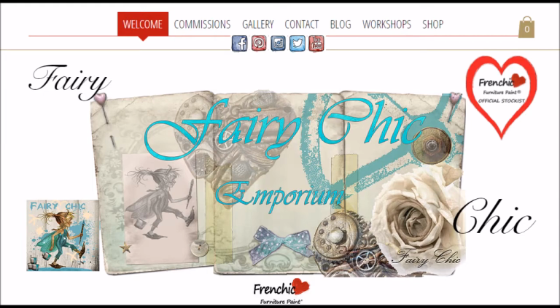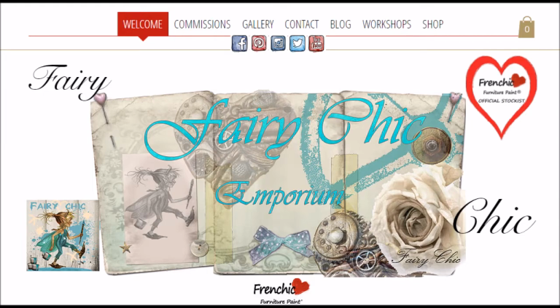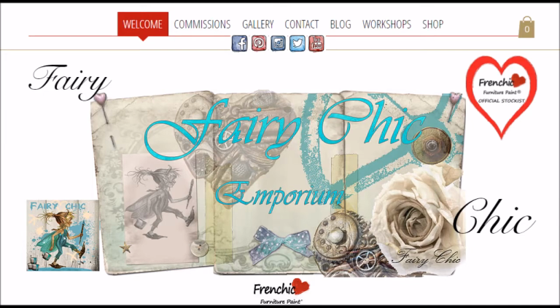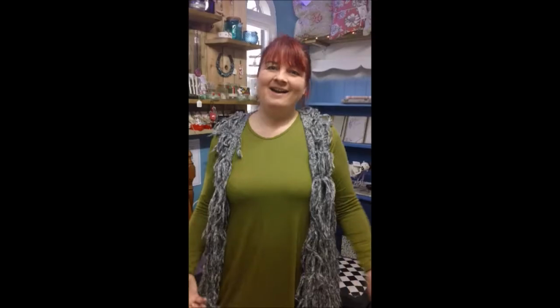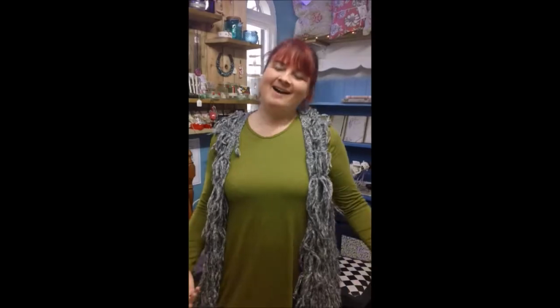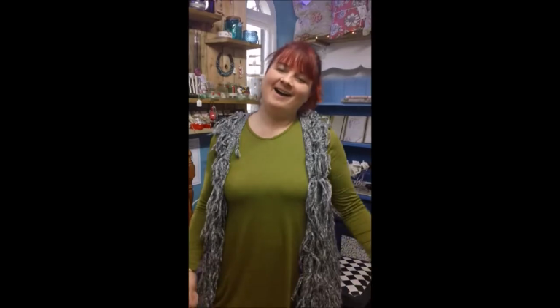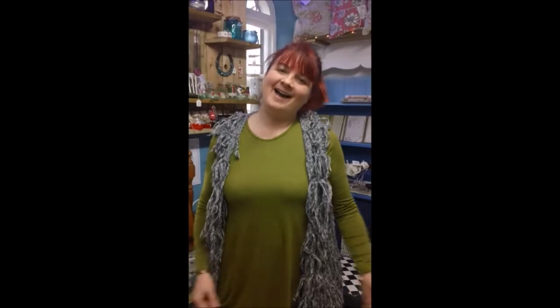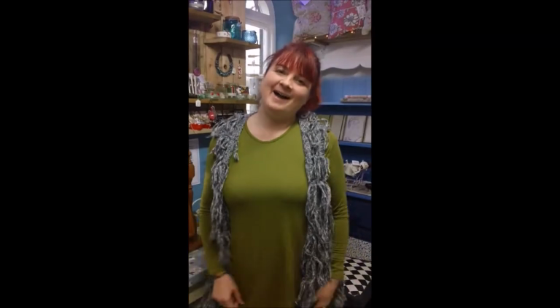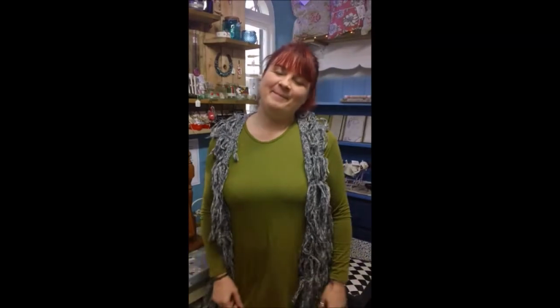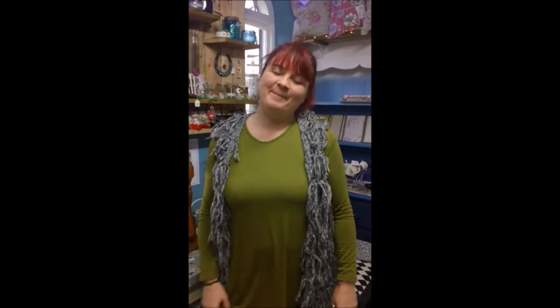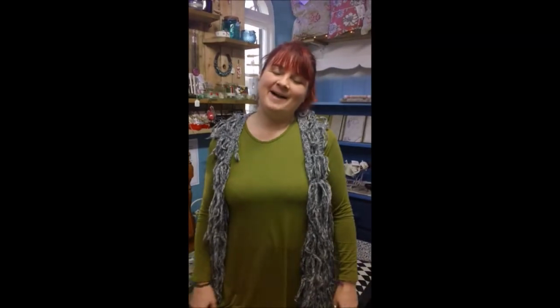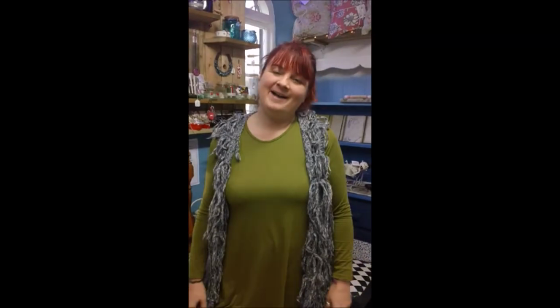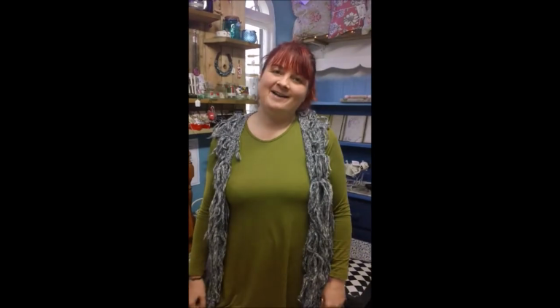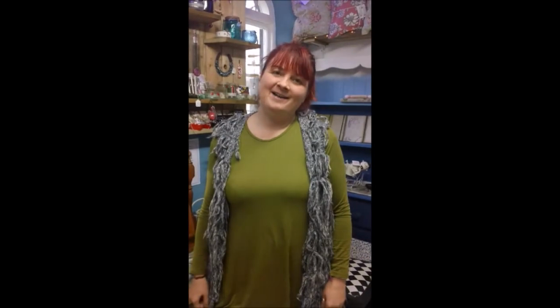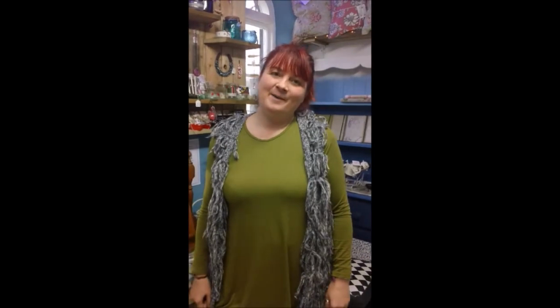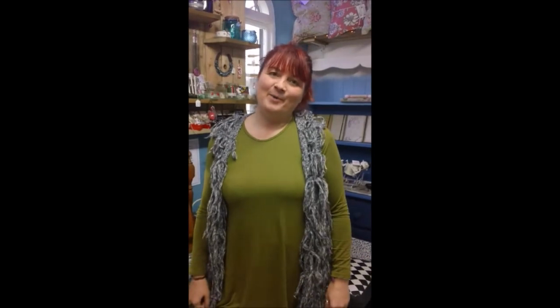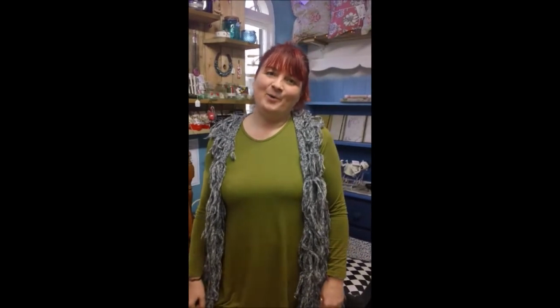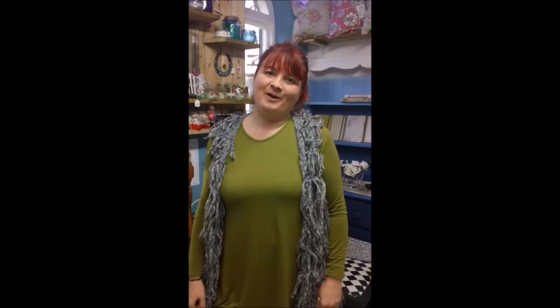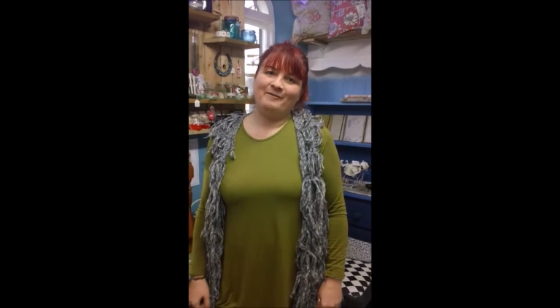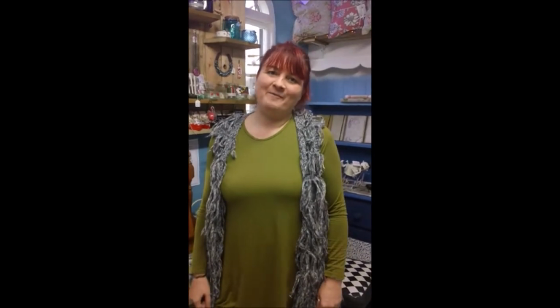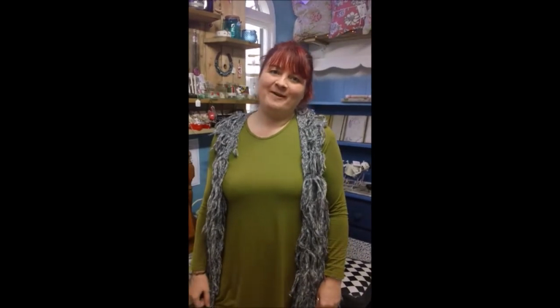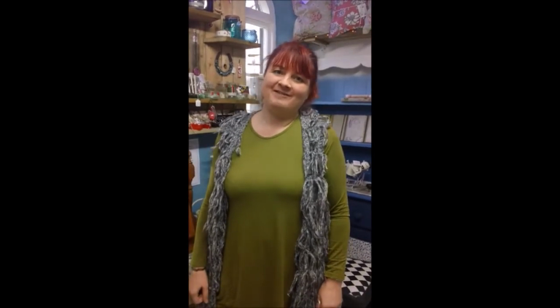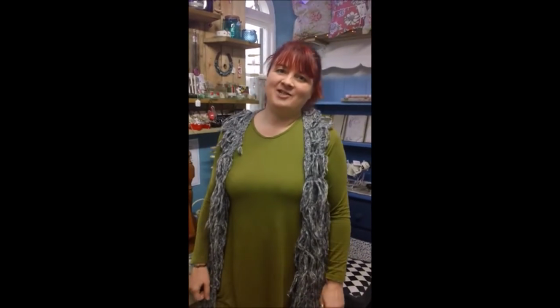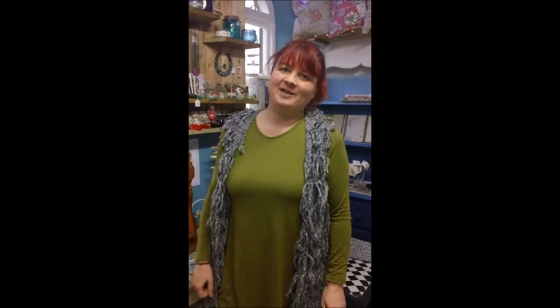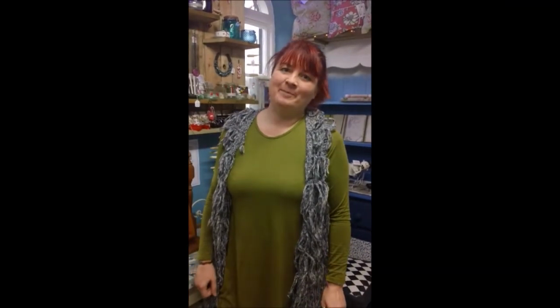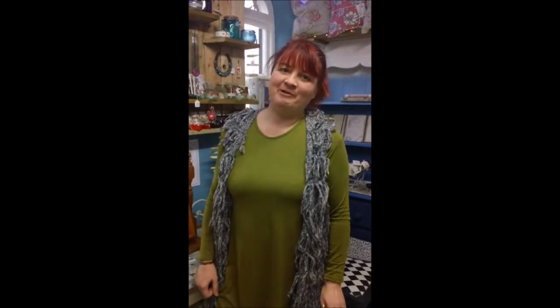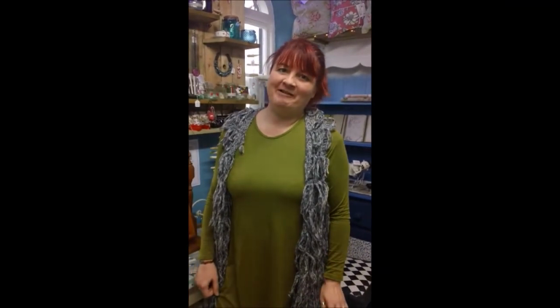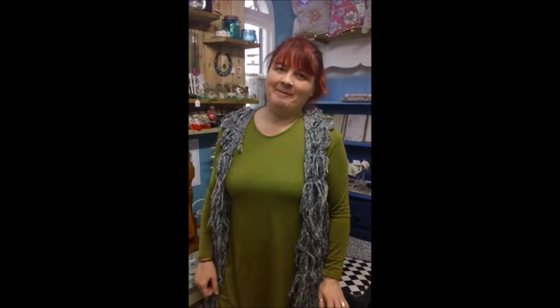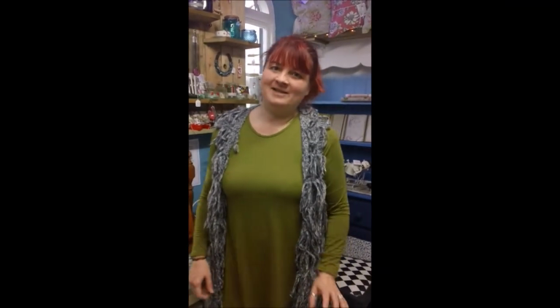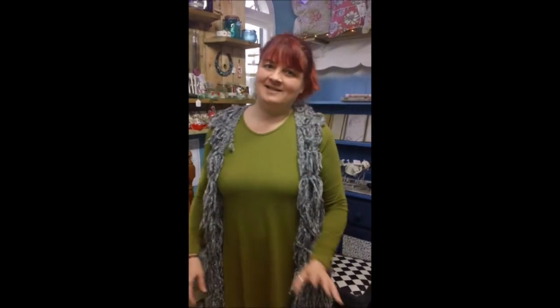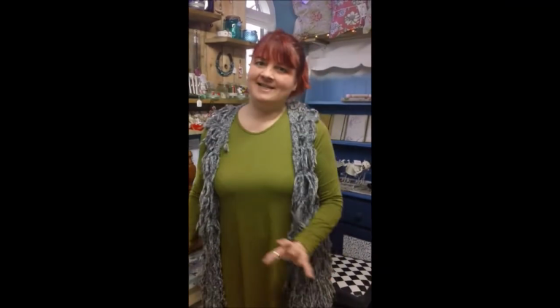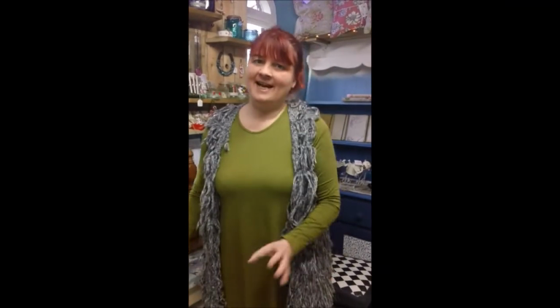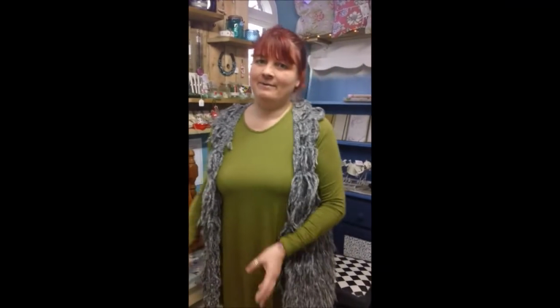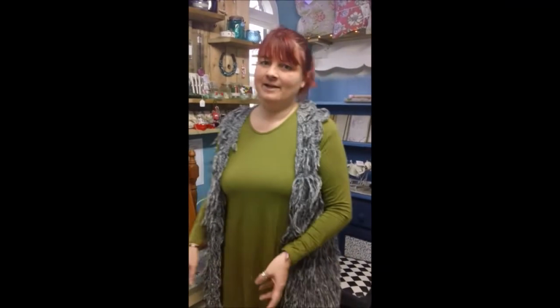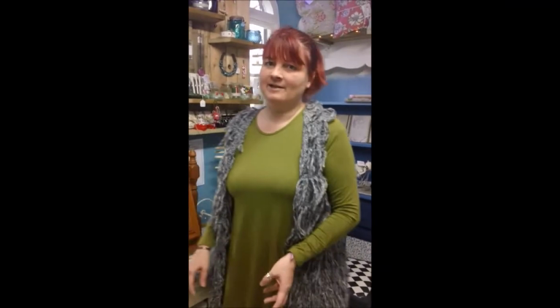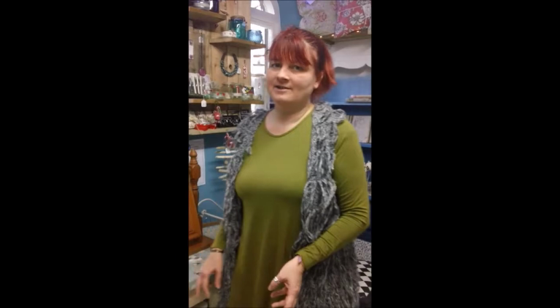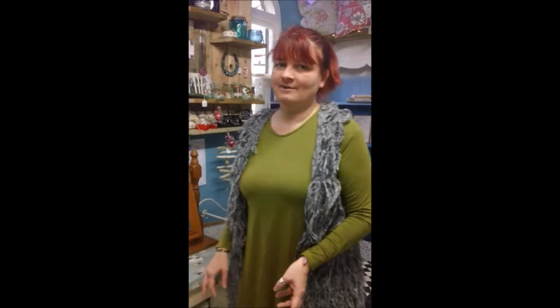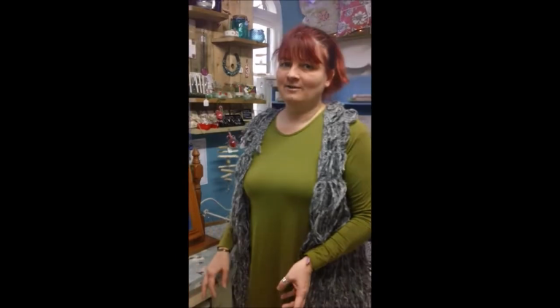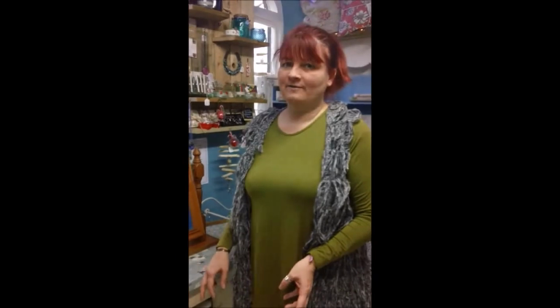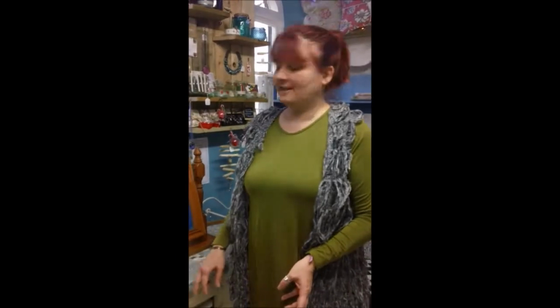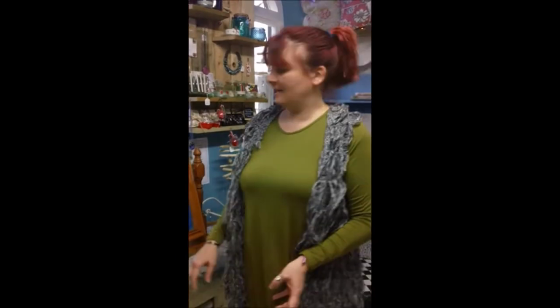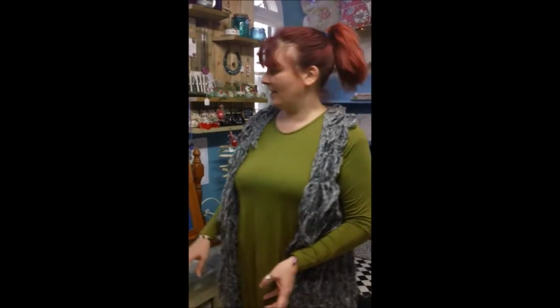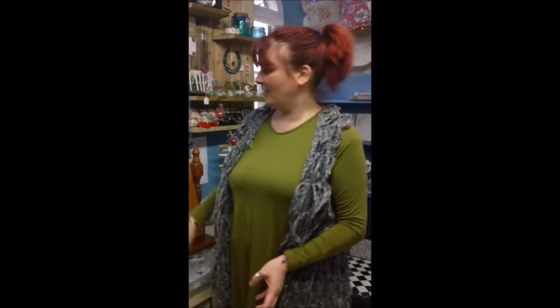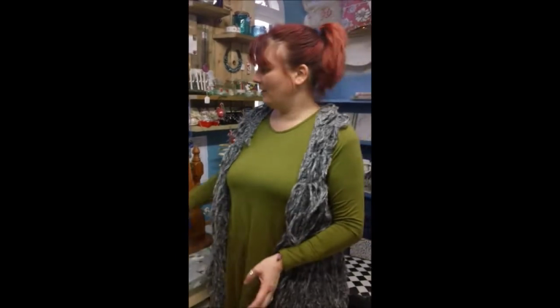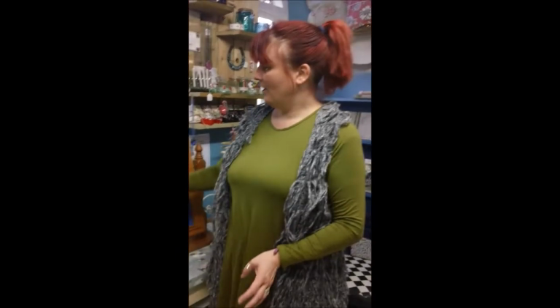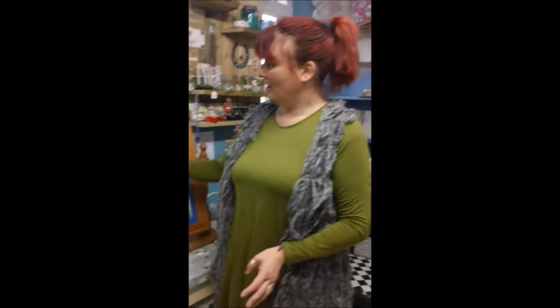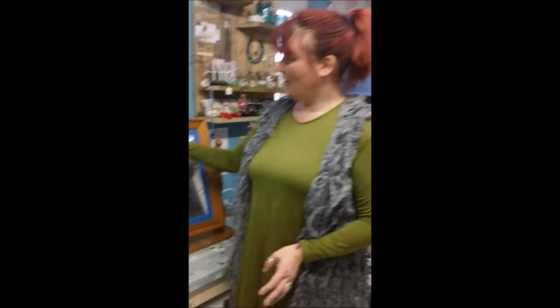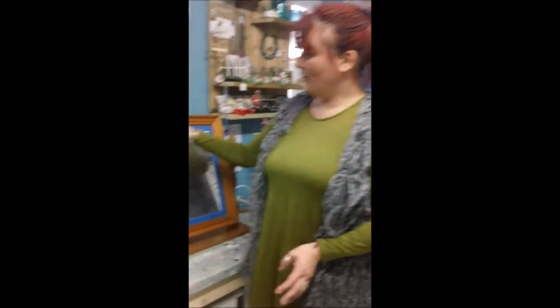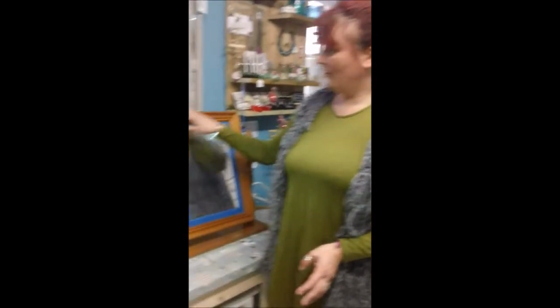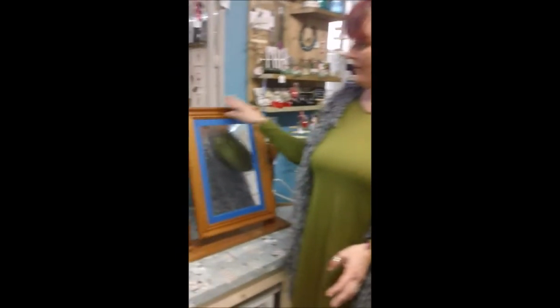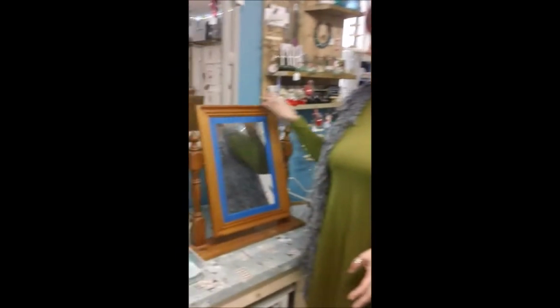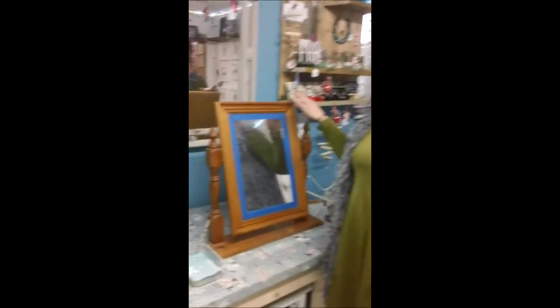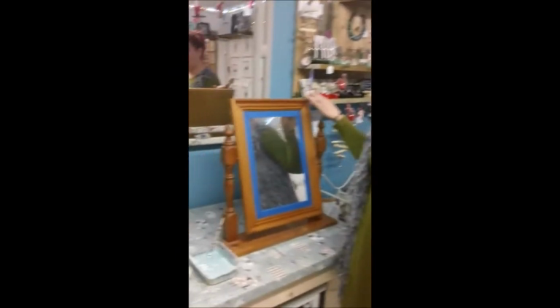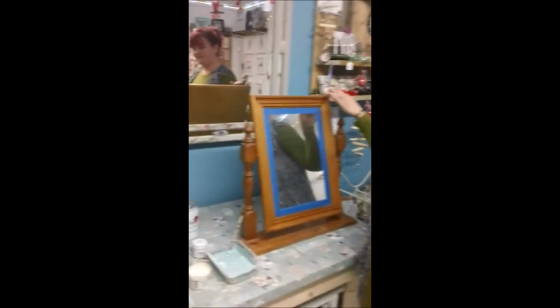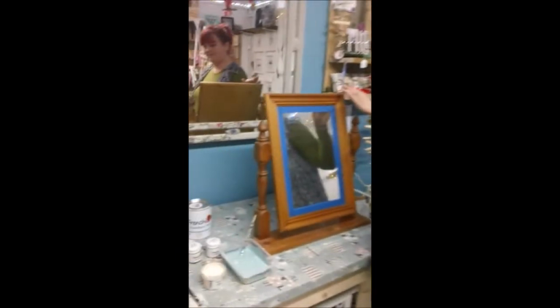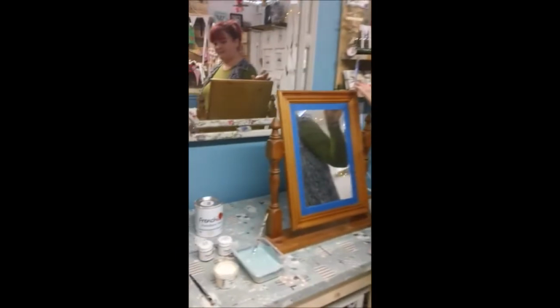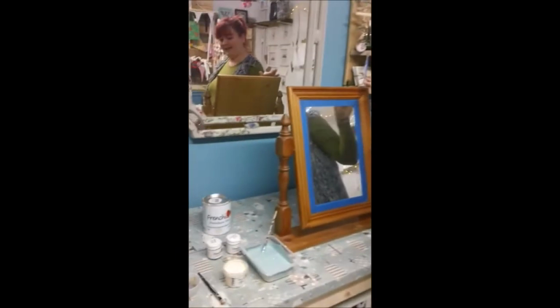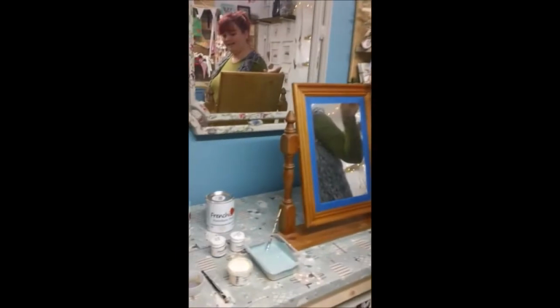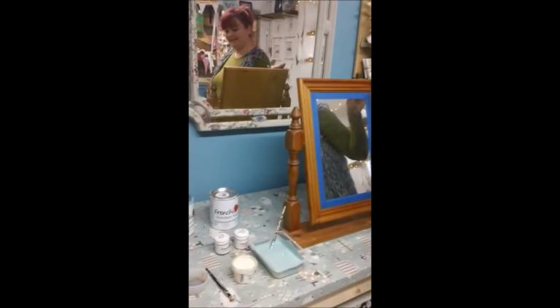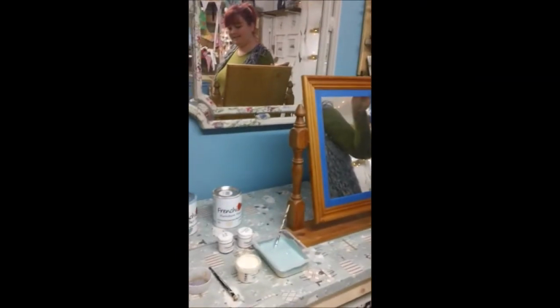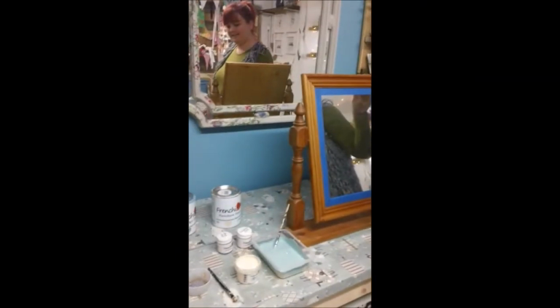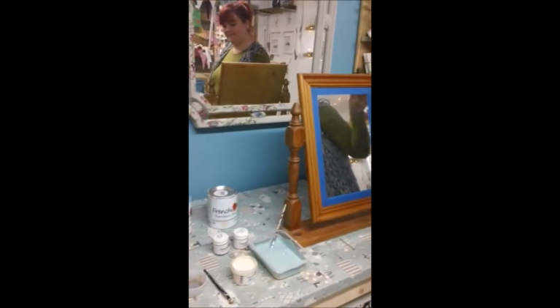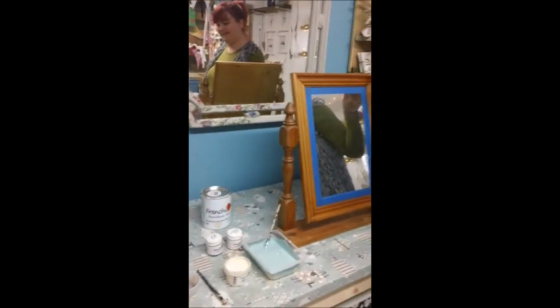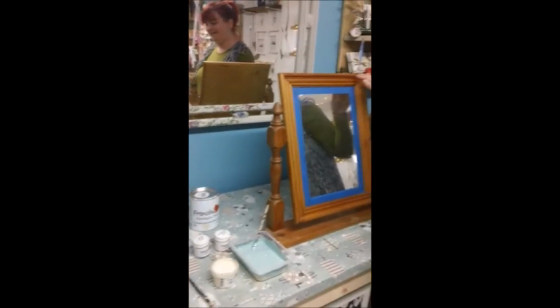Hi, I'm Paula from Fairy Chic Emporium and today we're going to do a little video on painting this mirror.